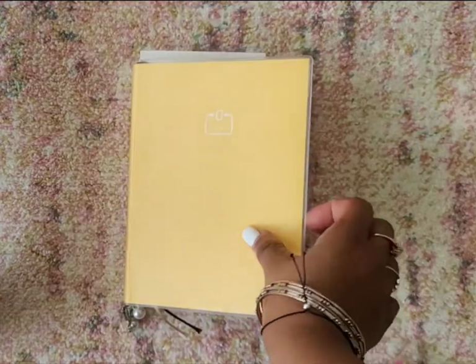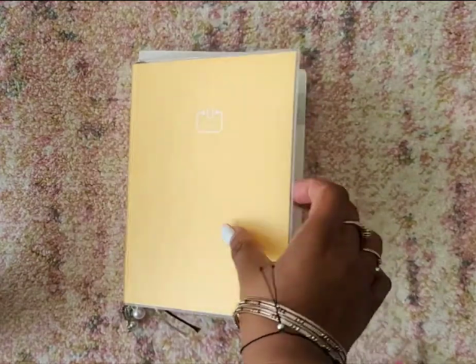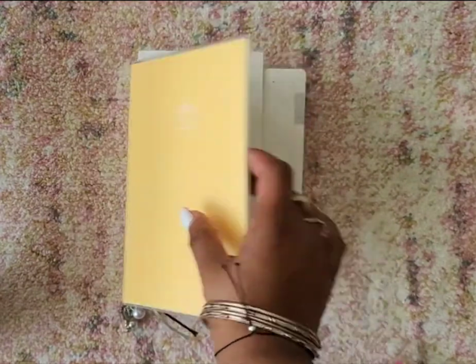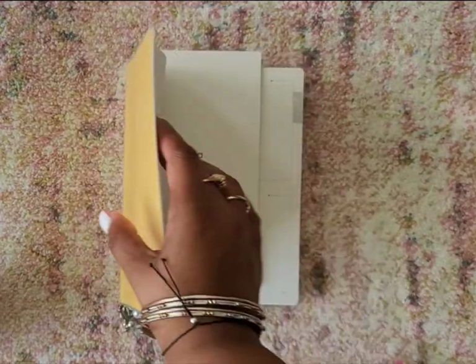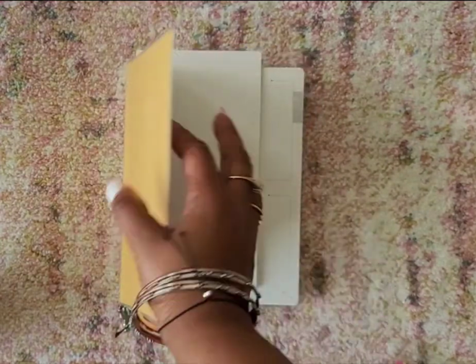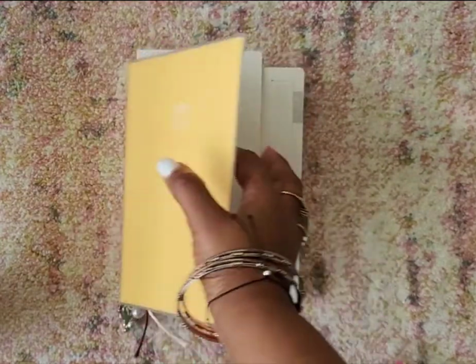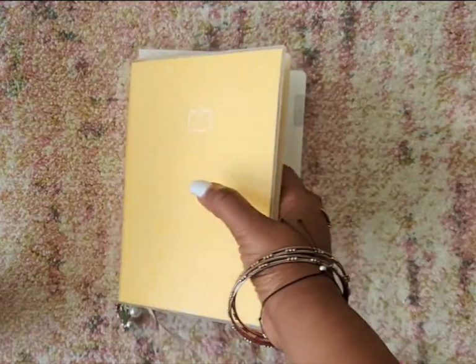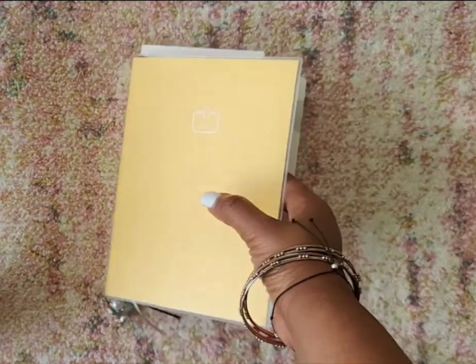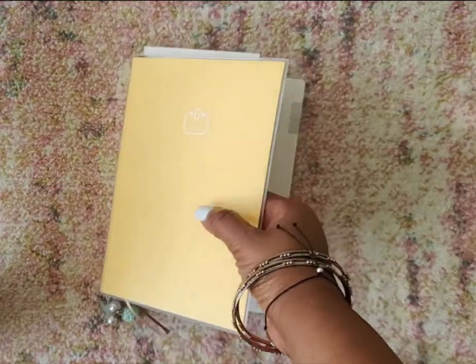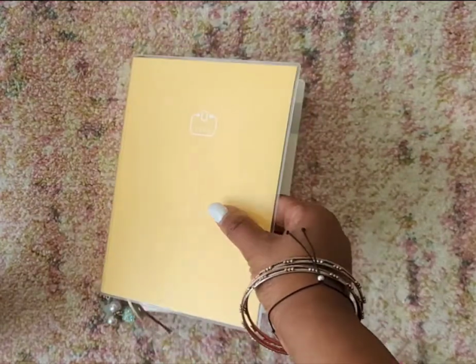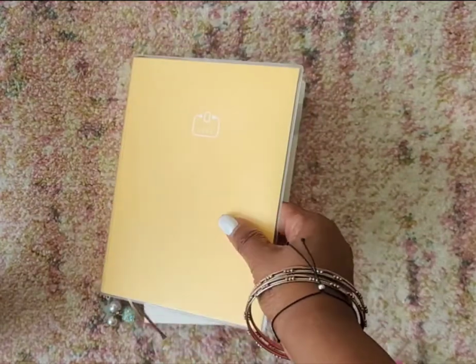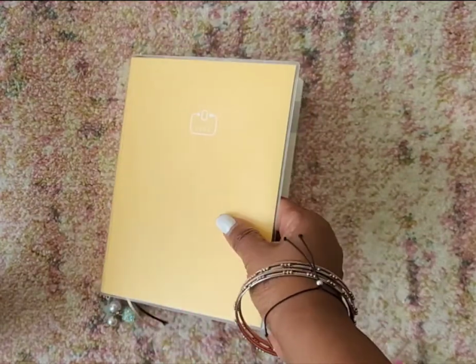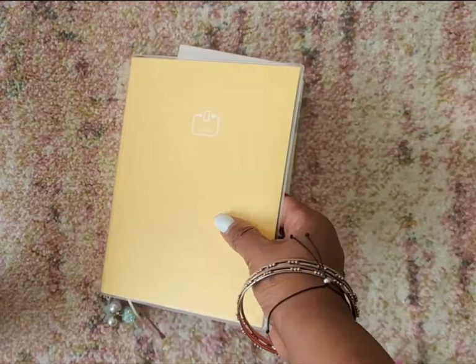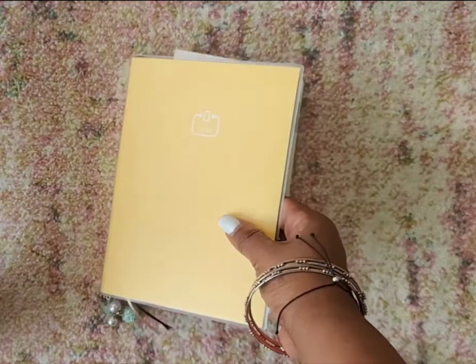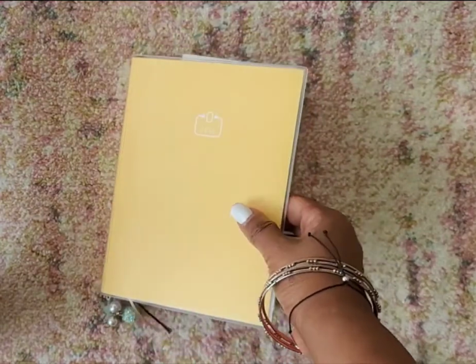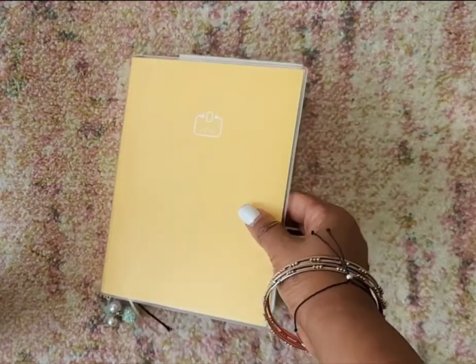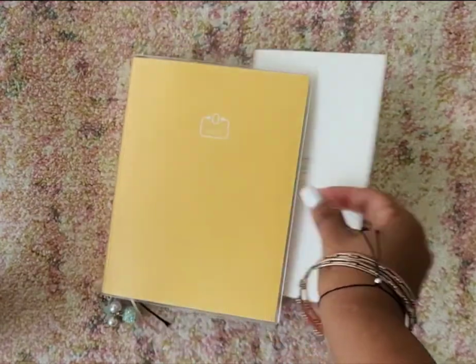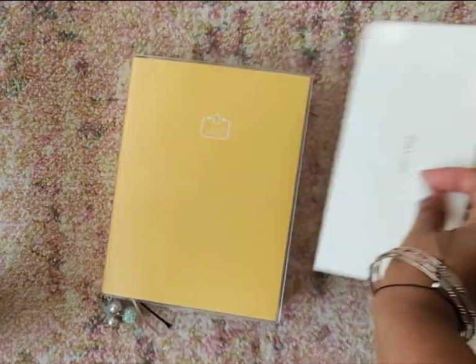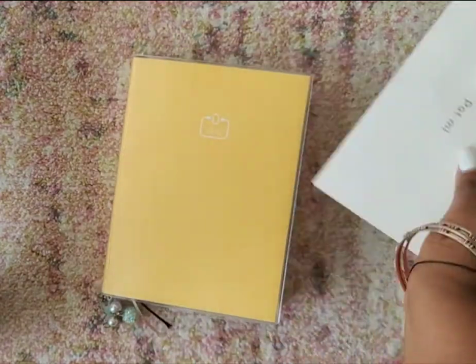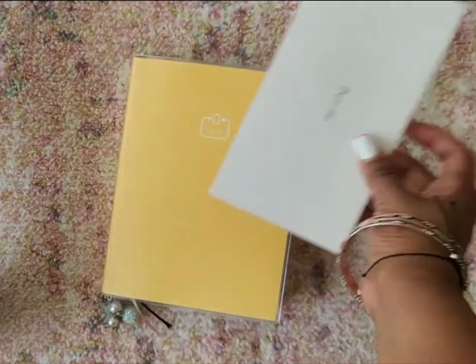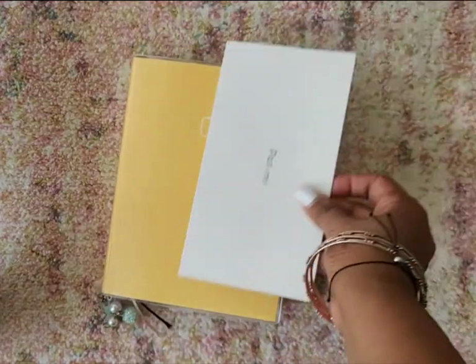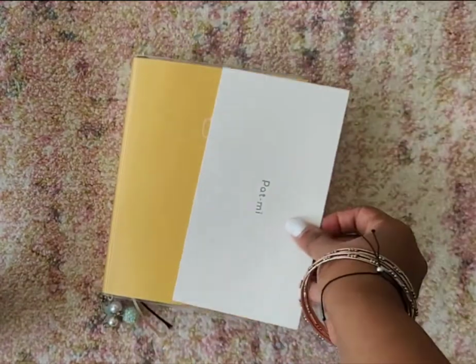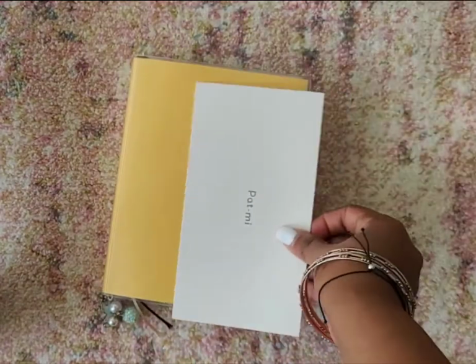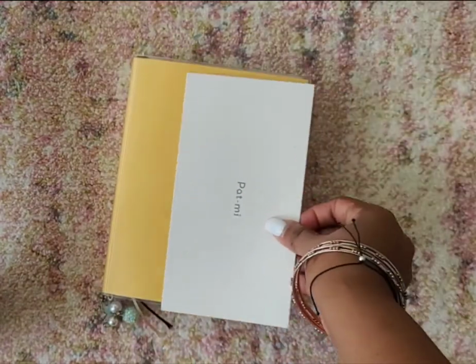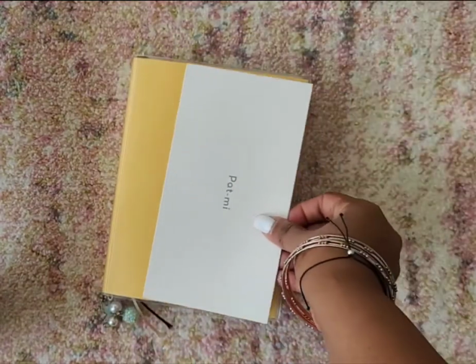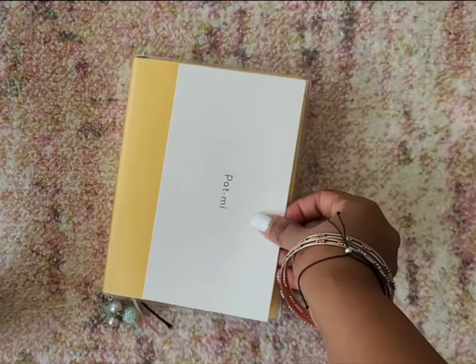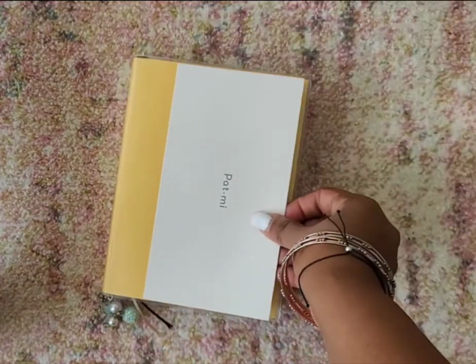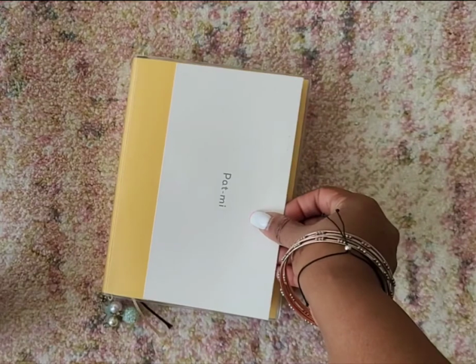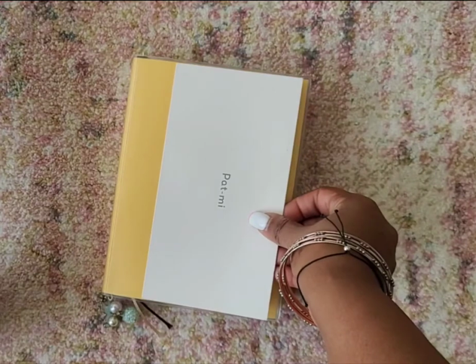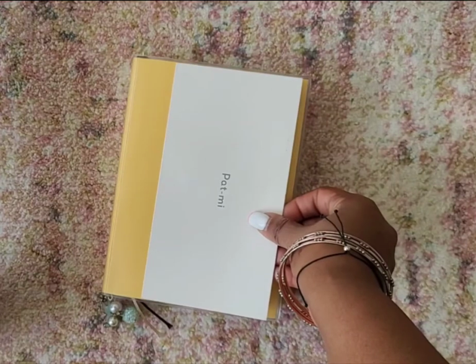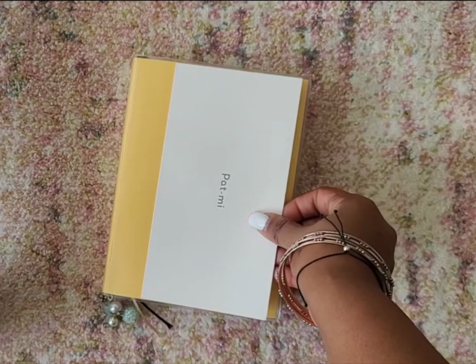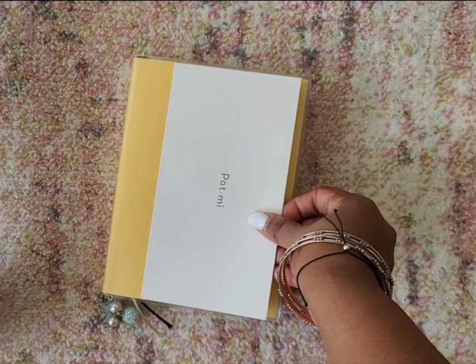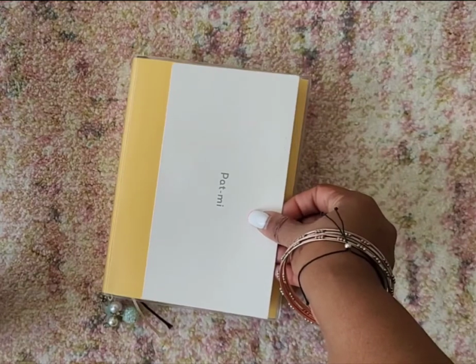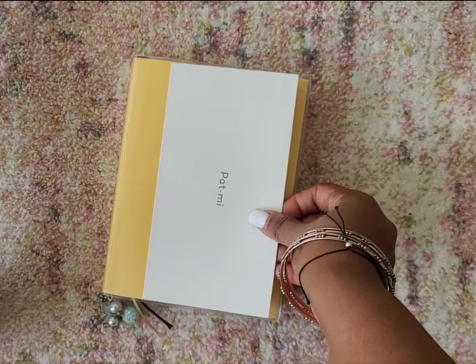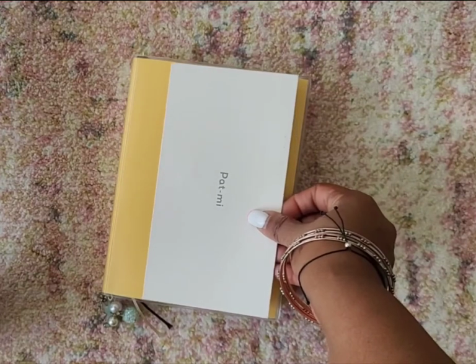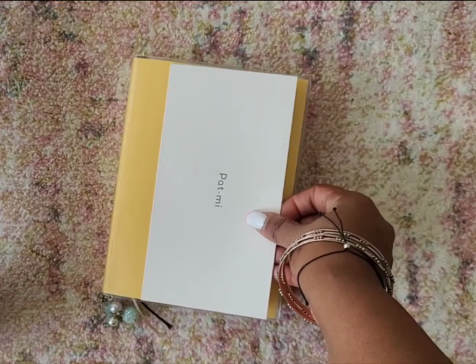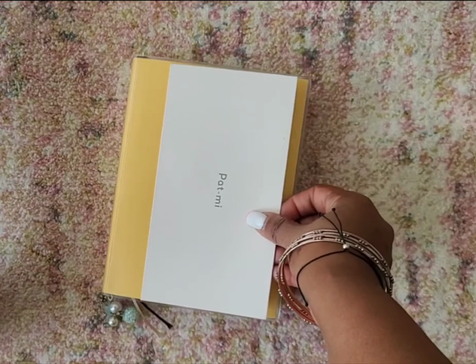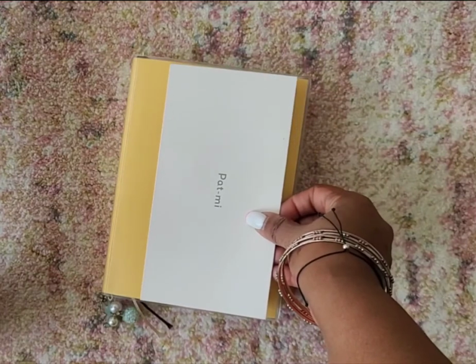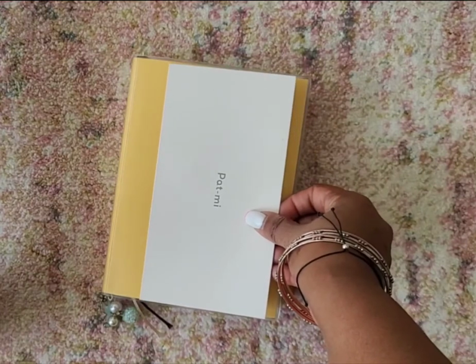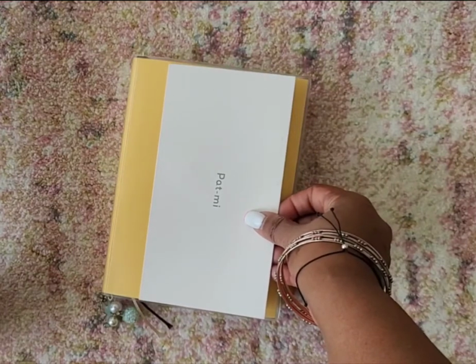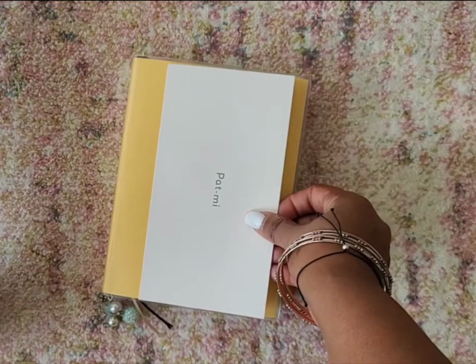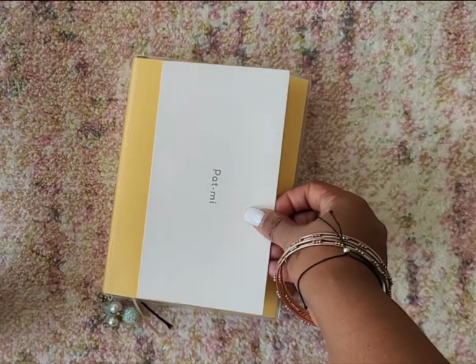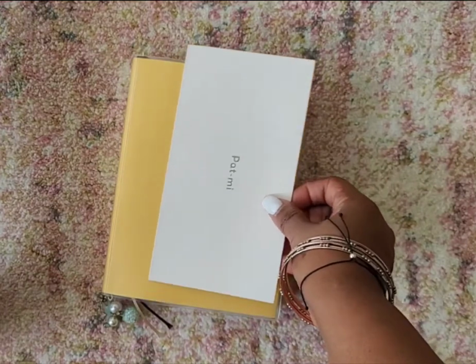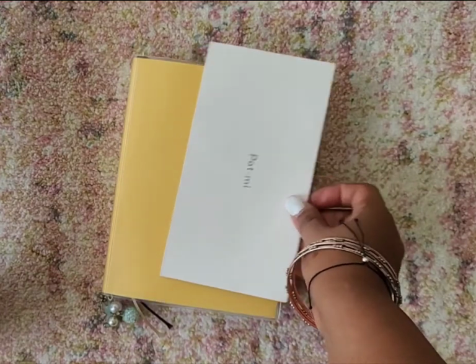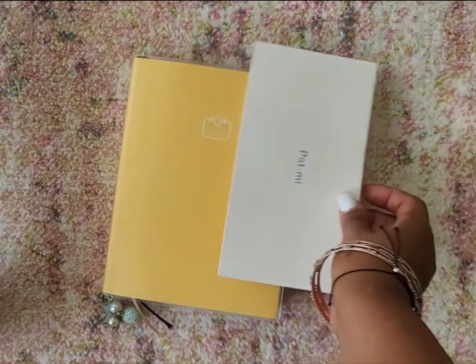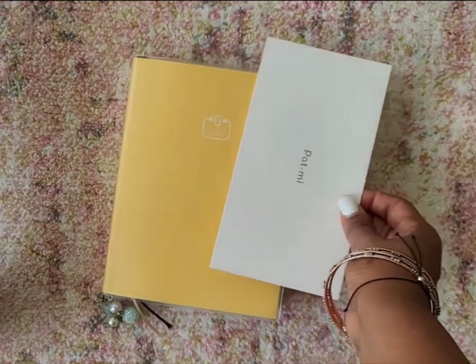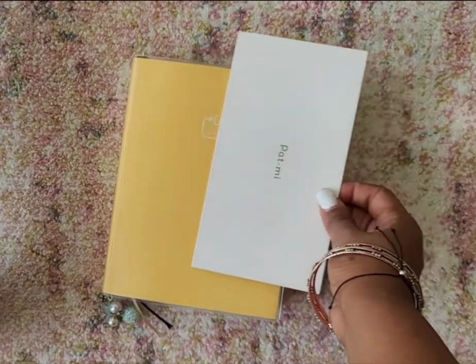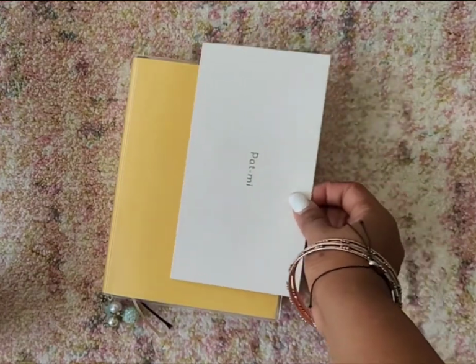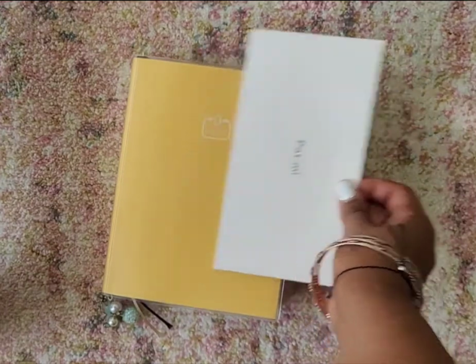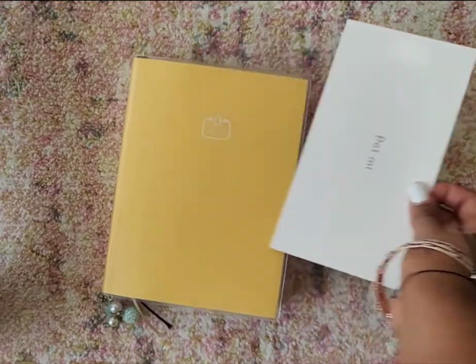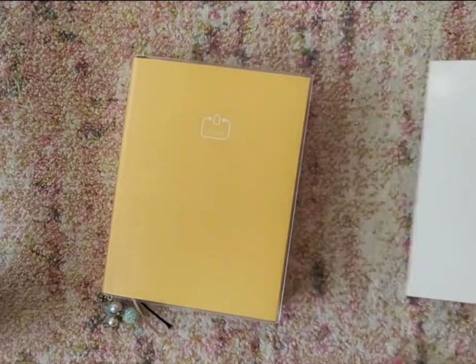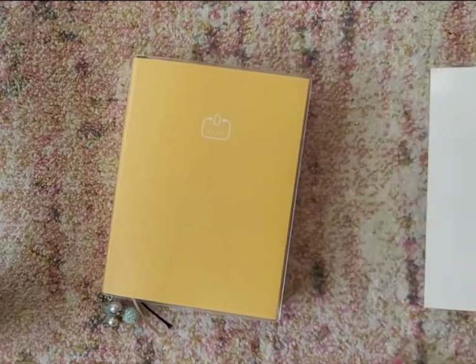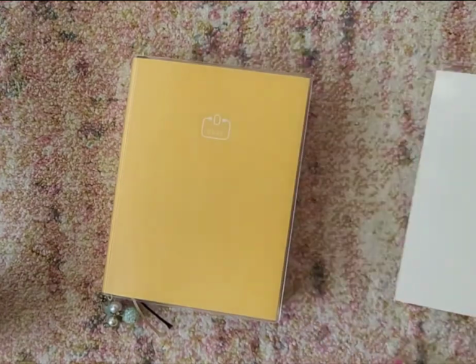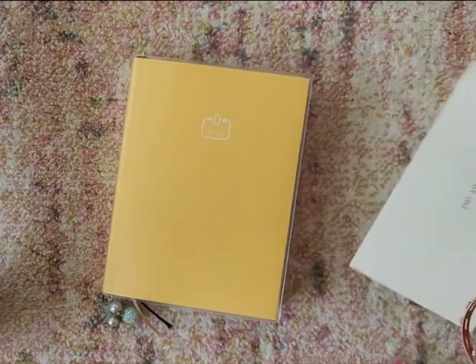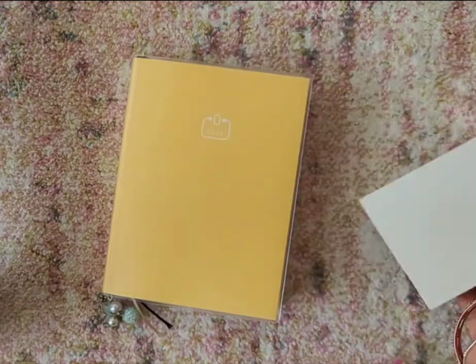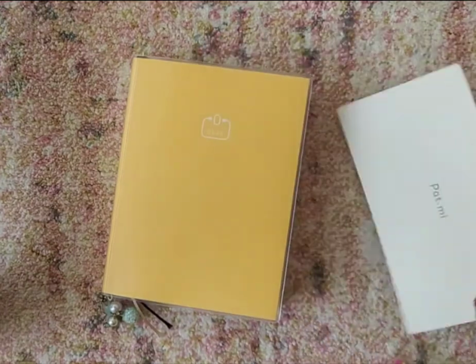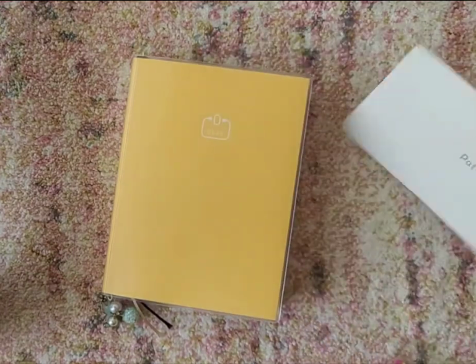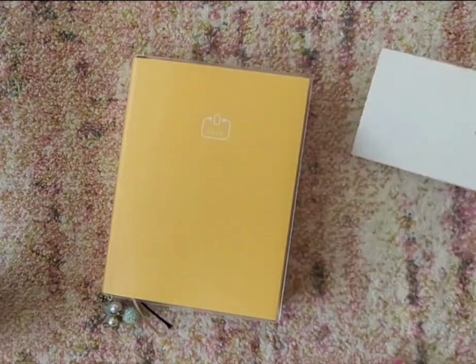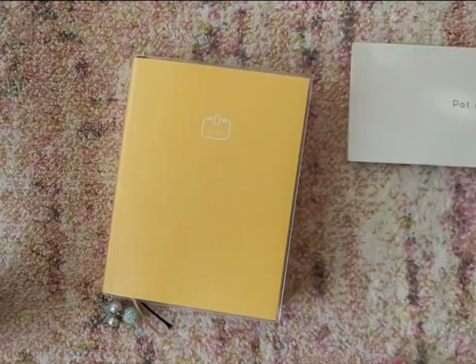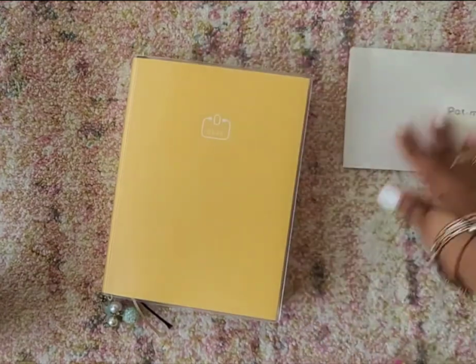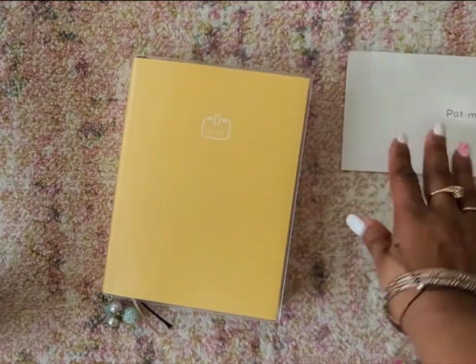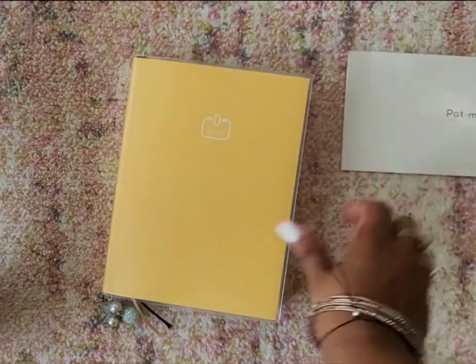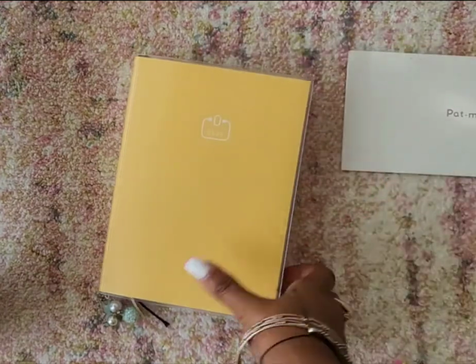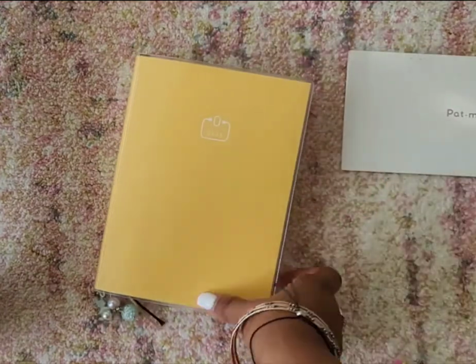What I would do is just put it with my current week and have it sticking out. There you go — that's the Pat Me.